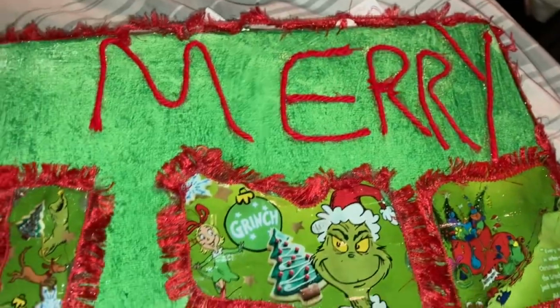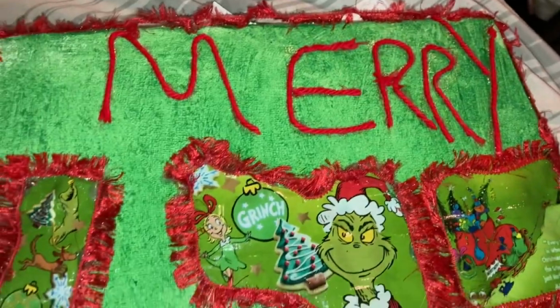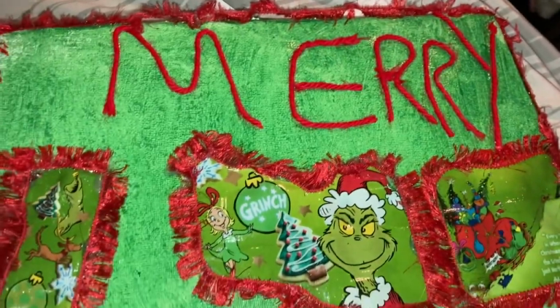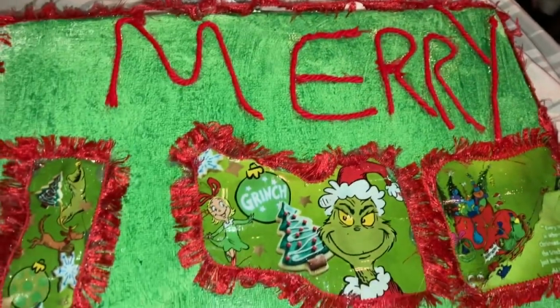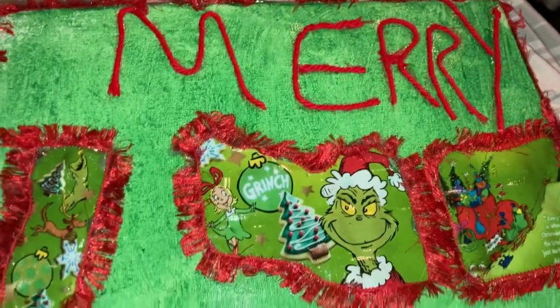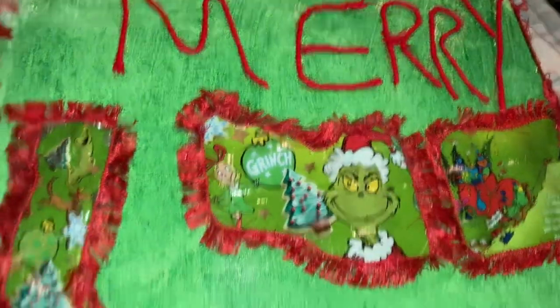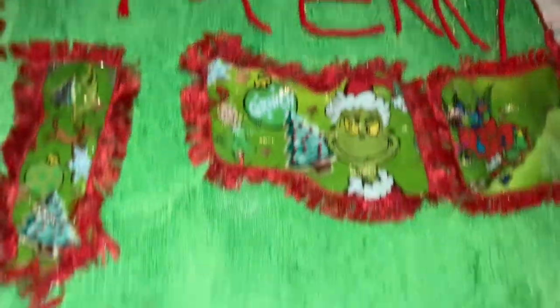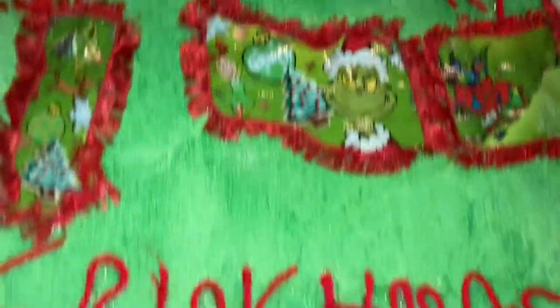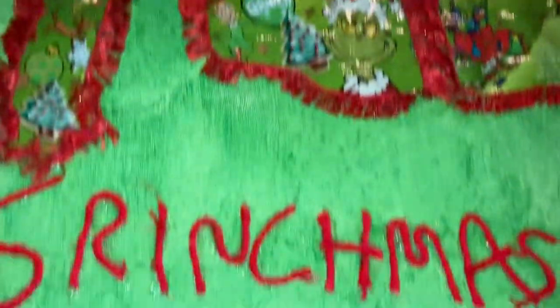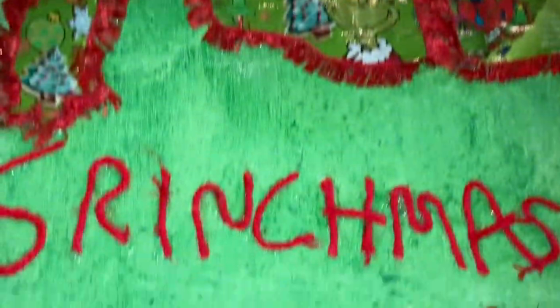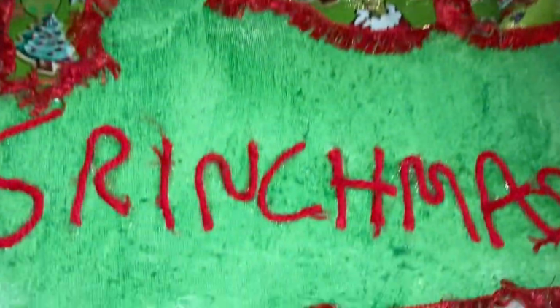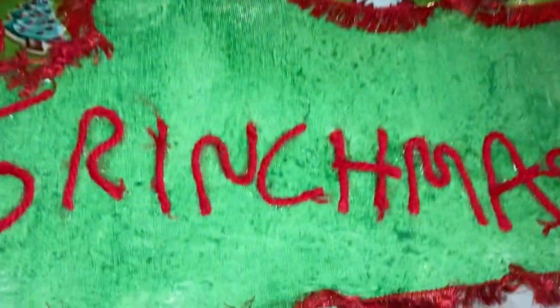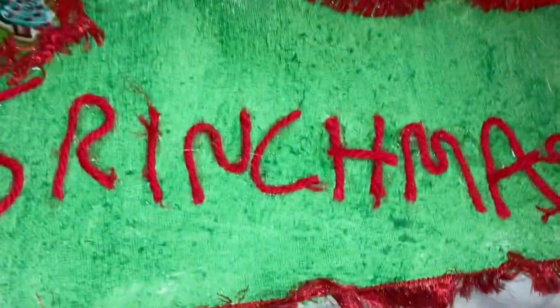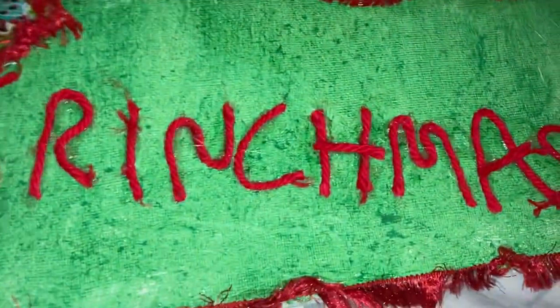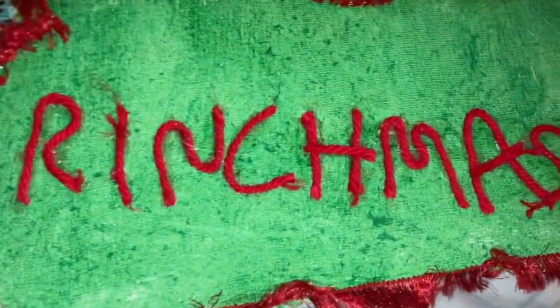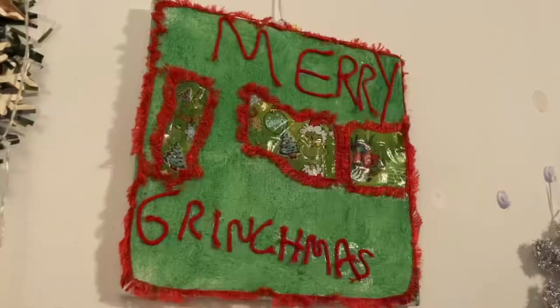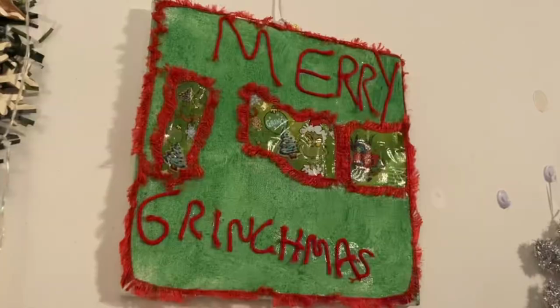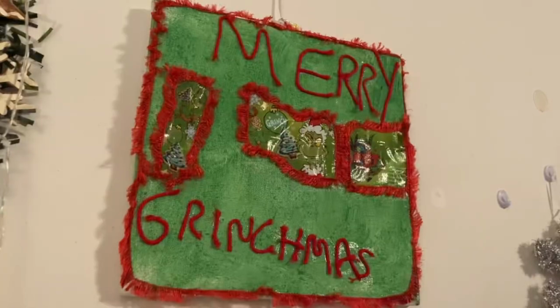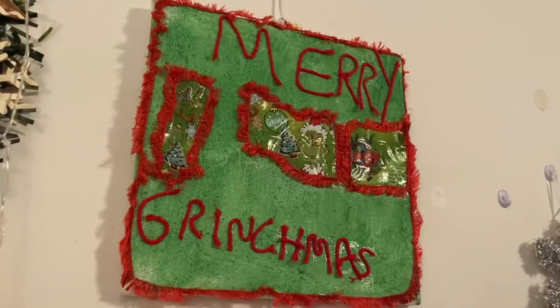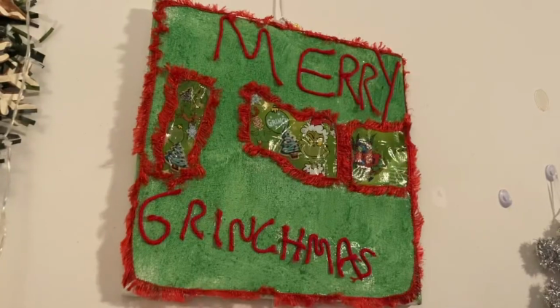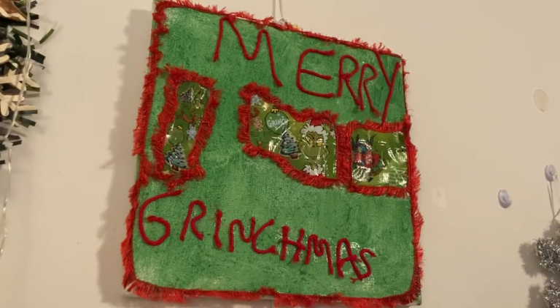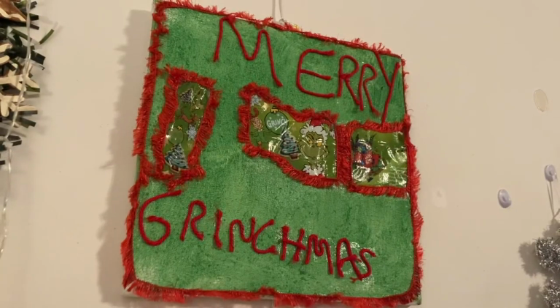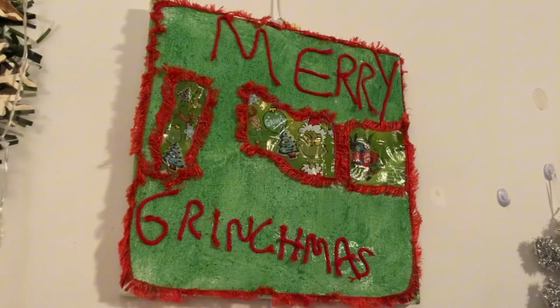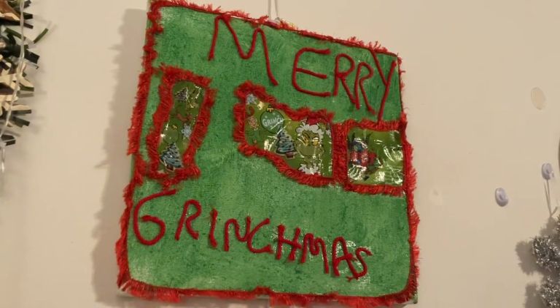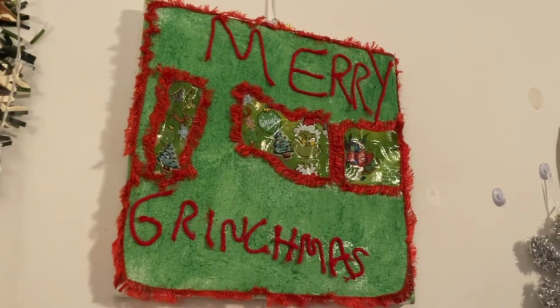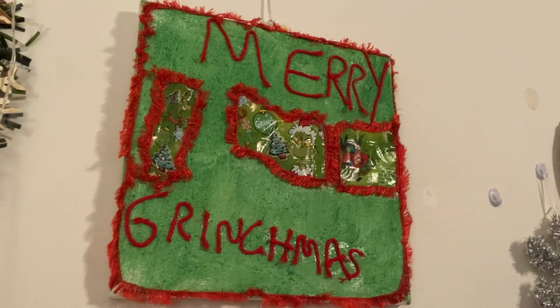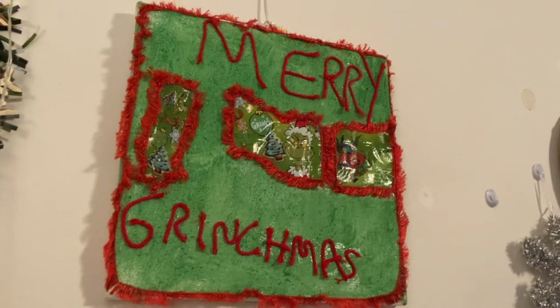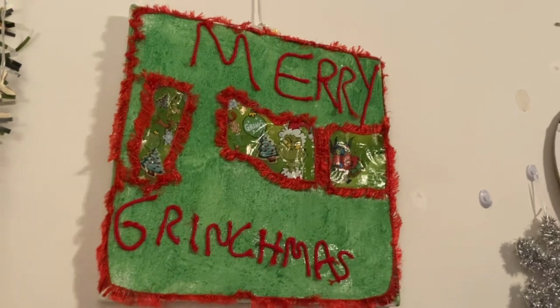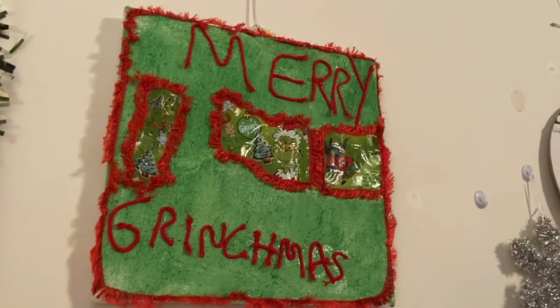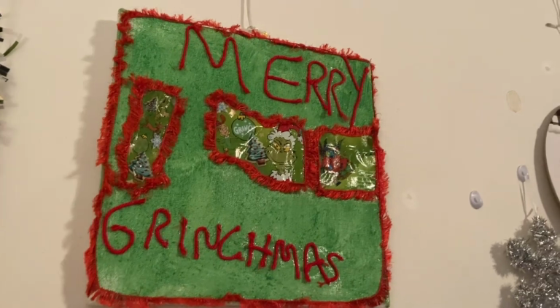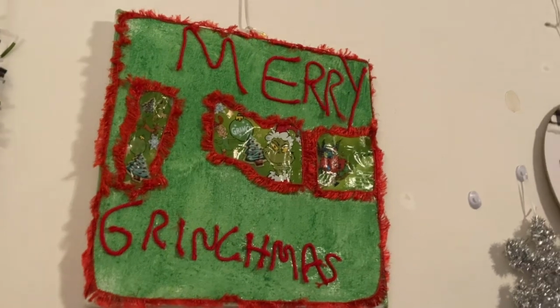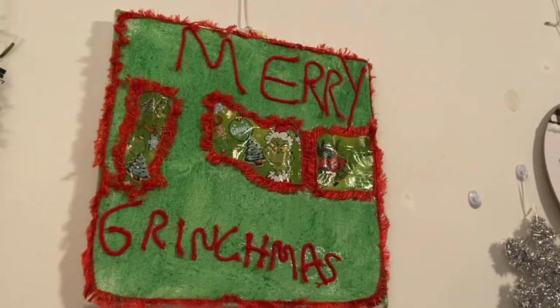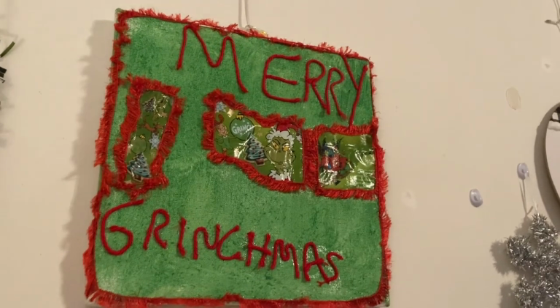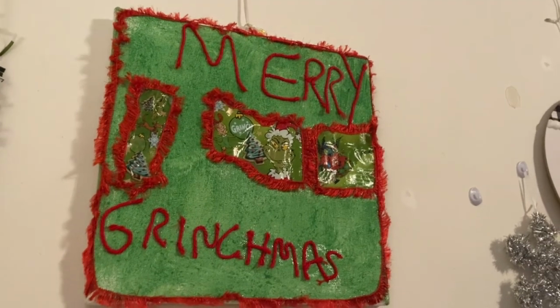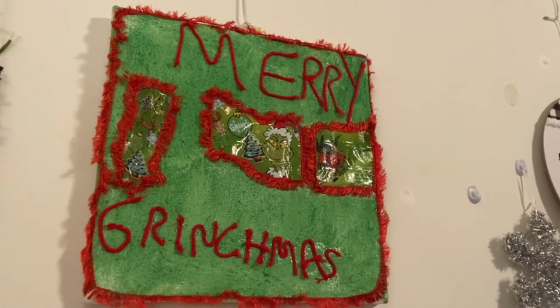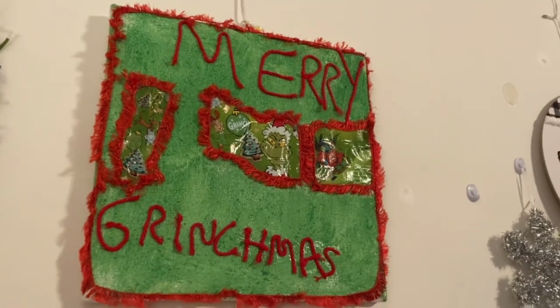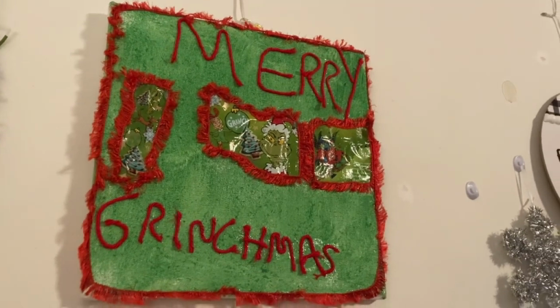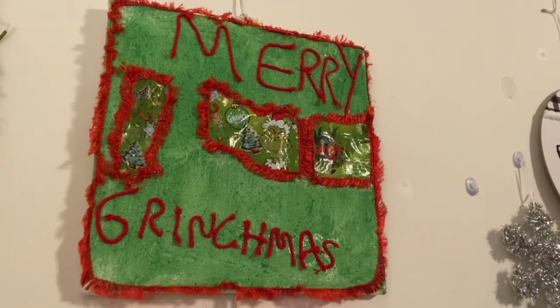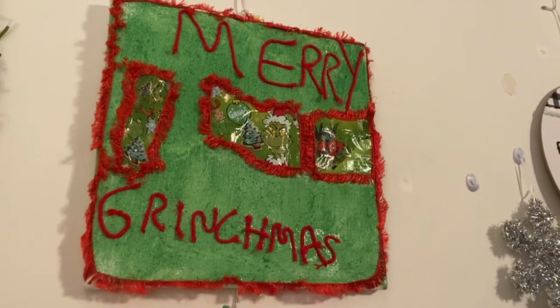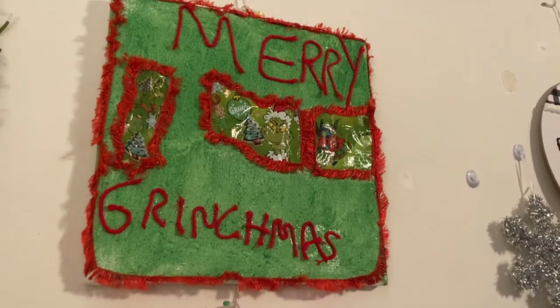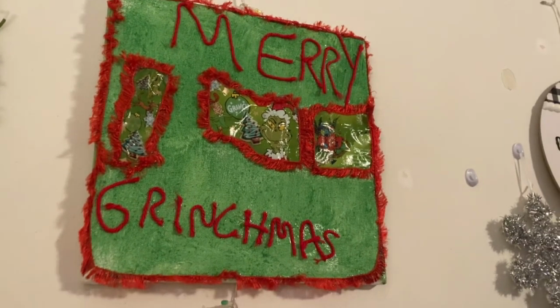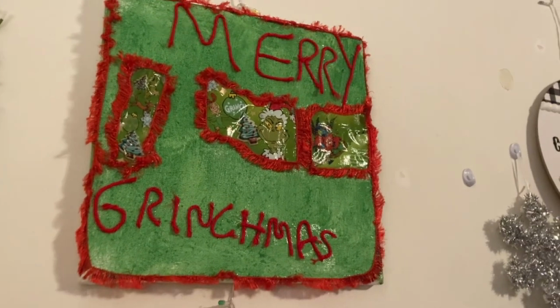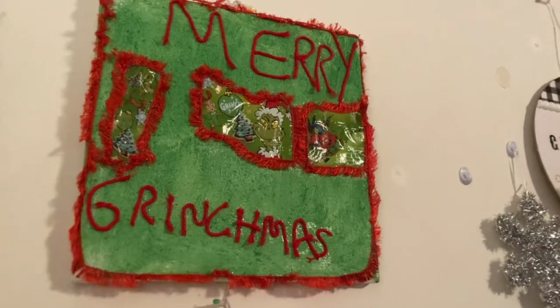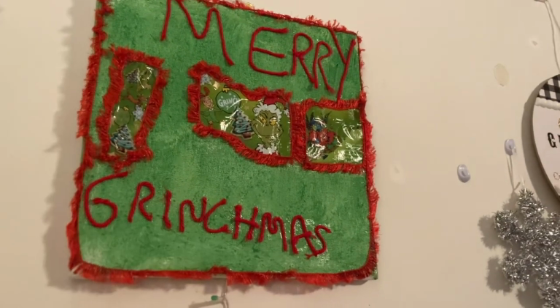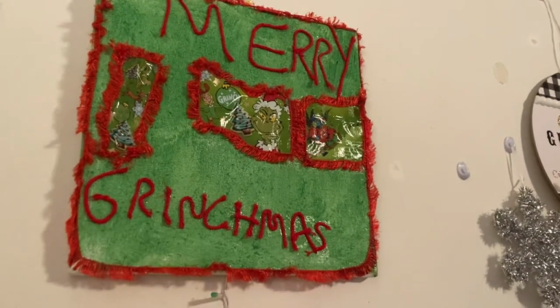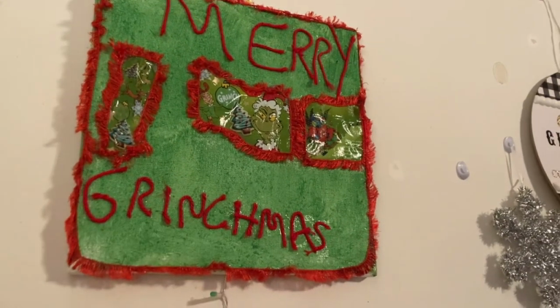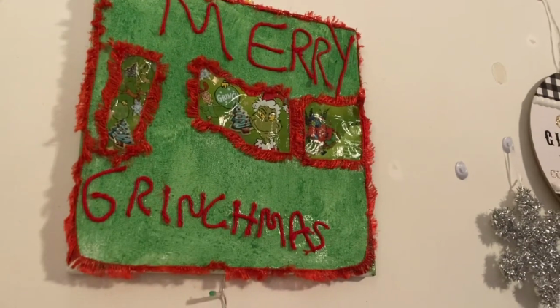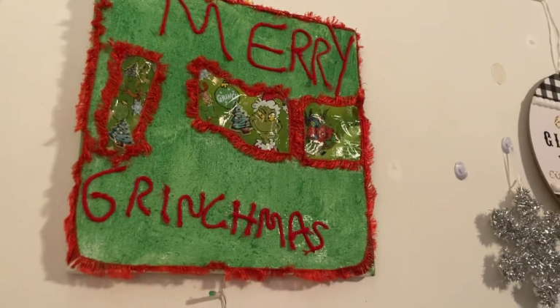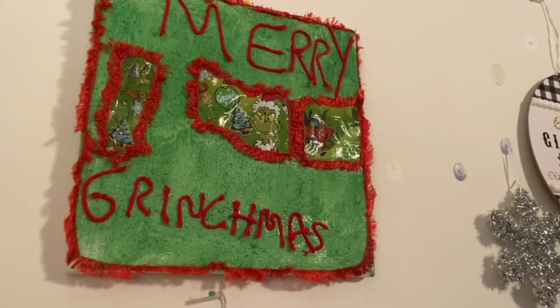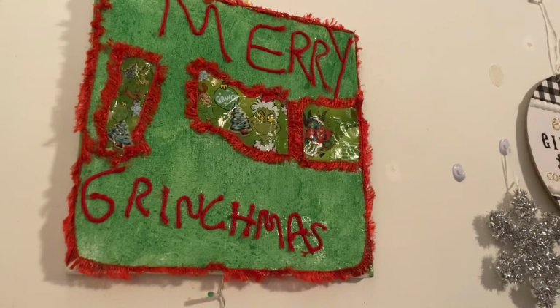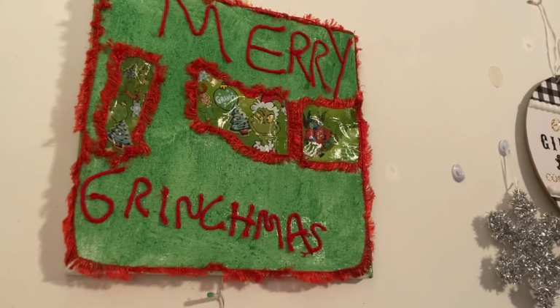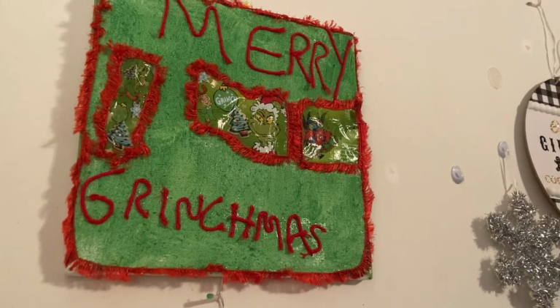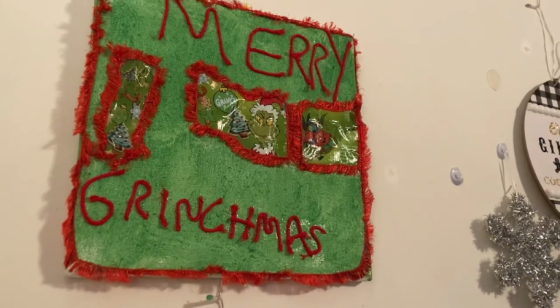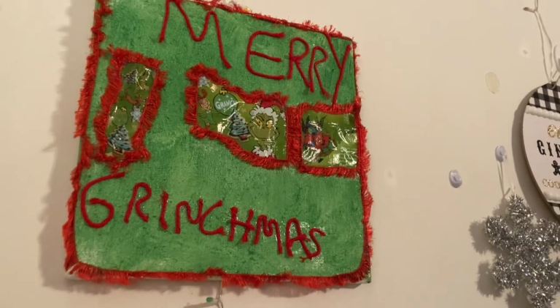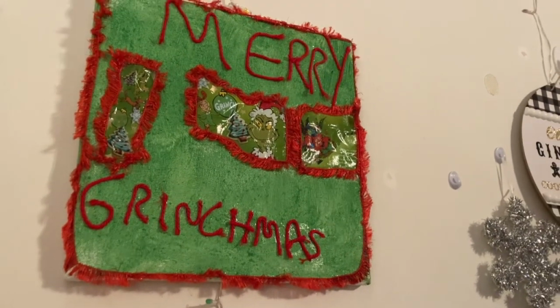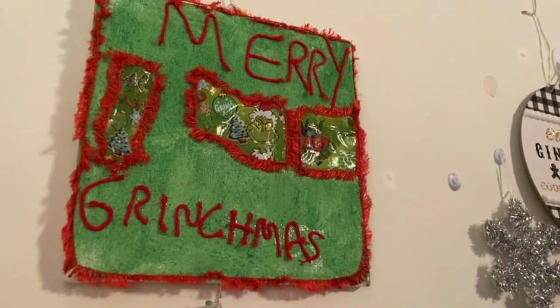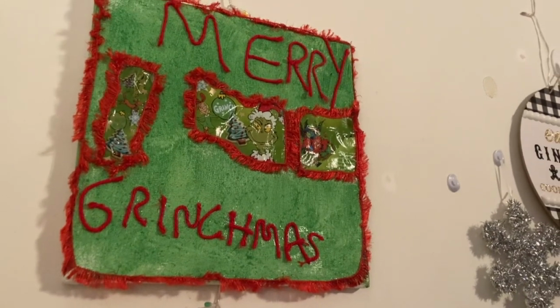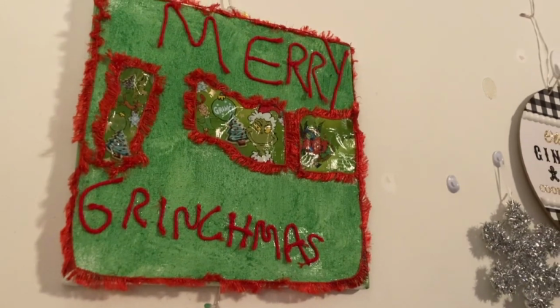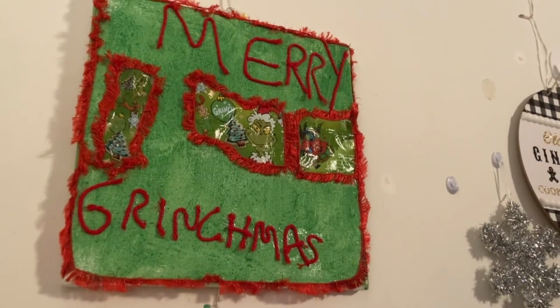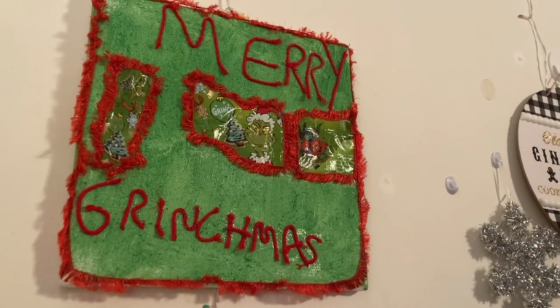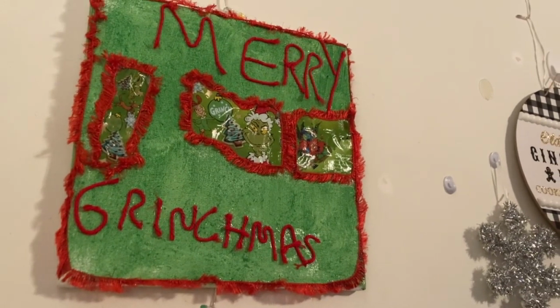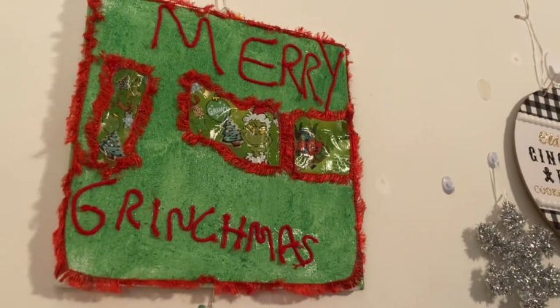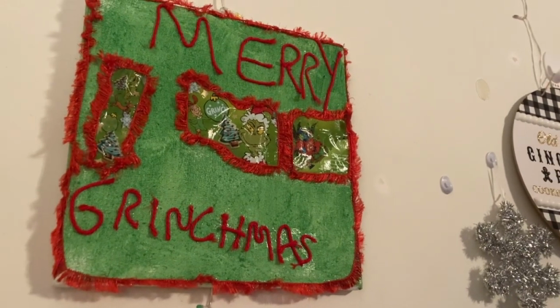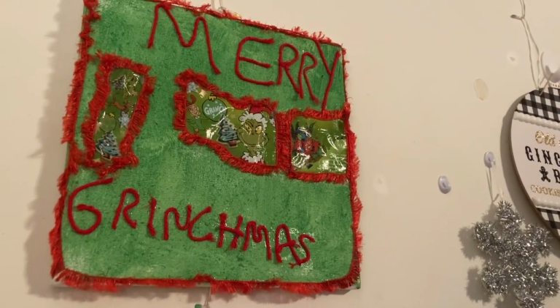I used two different kinds of yarn — one to put around the little pictures, and with the other I spelled out 'Merry Grinchmas.' That was how the DIY turned out. It's so cute, I love it!